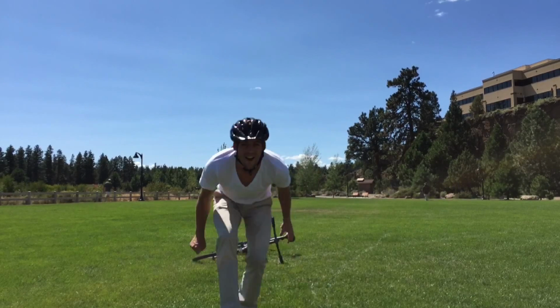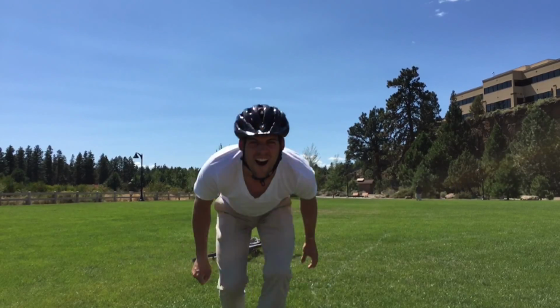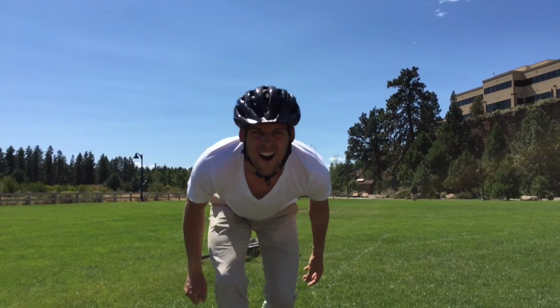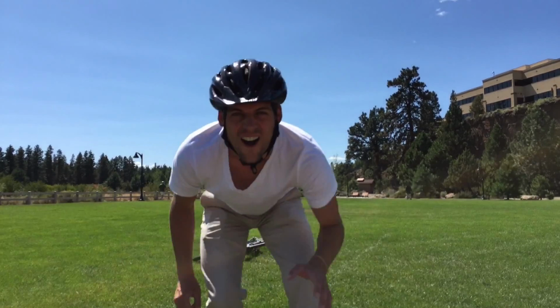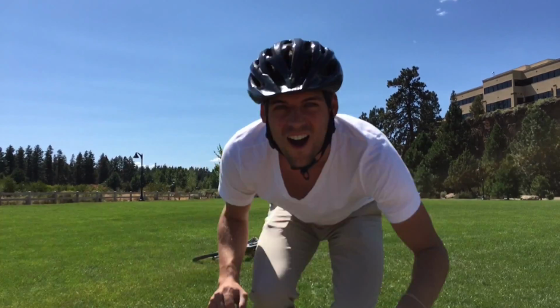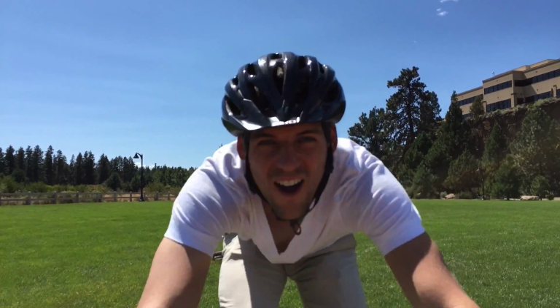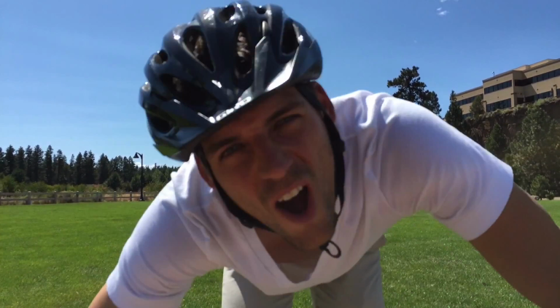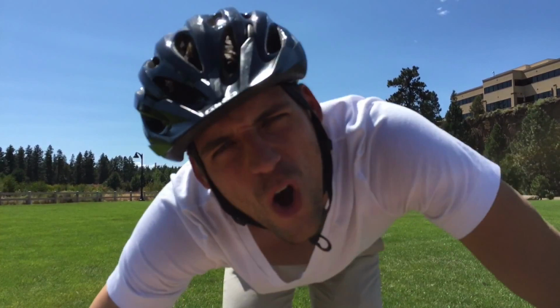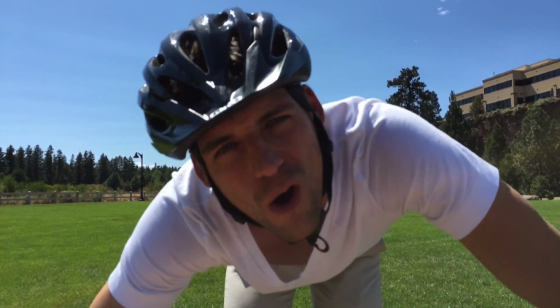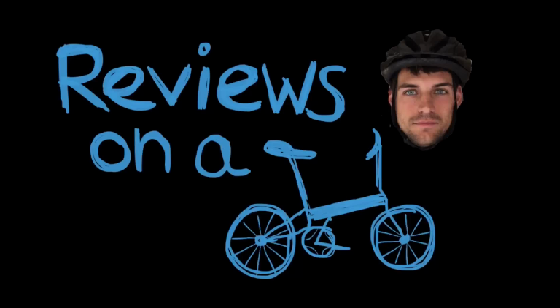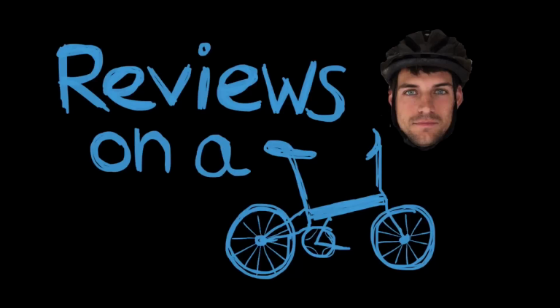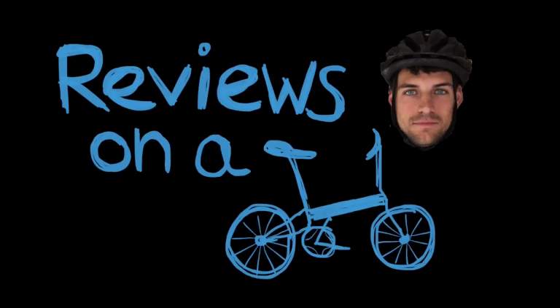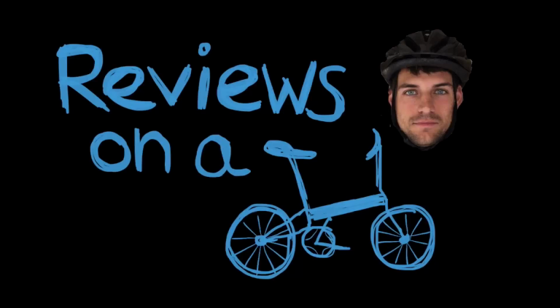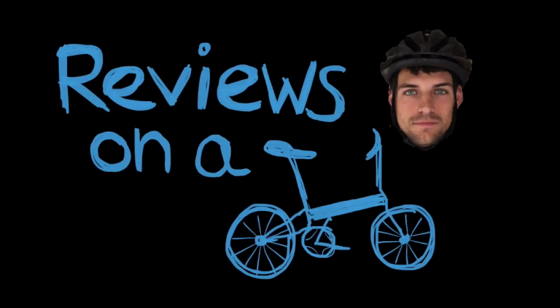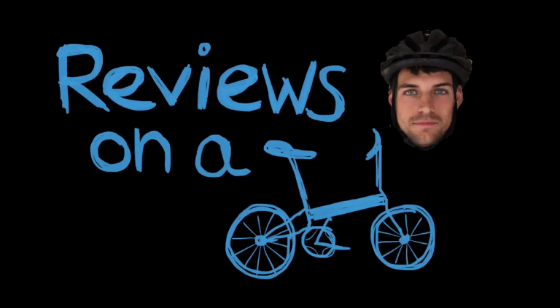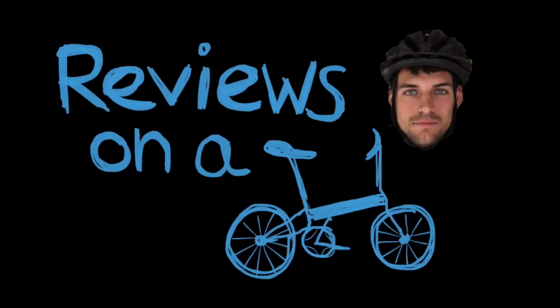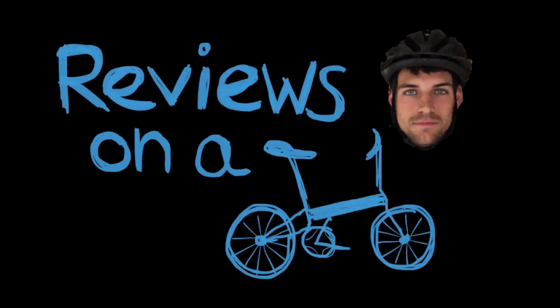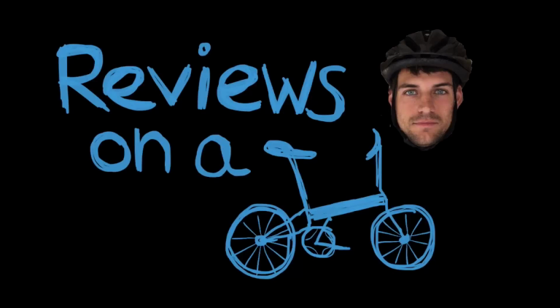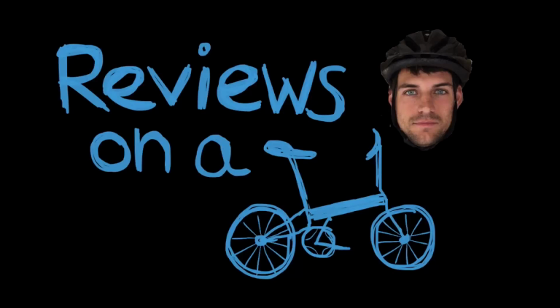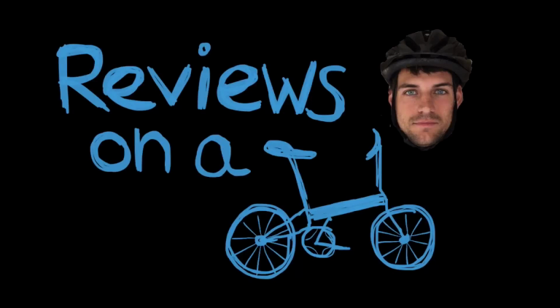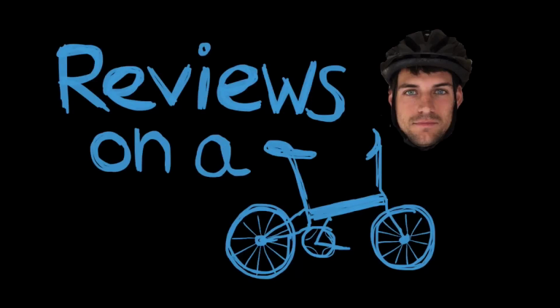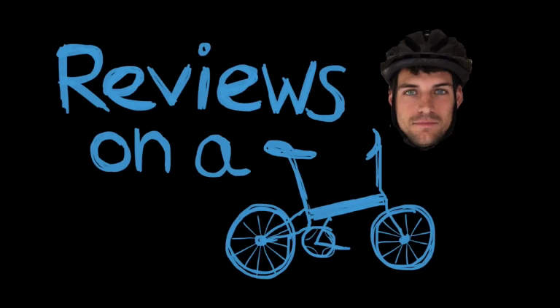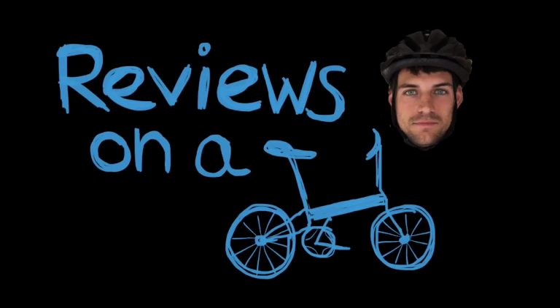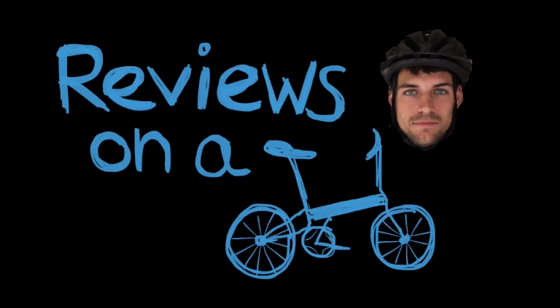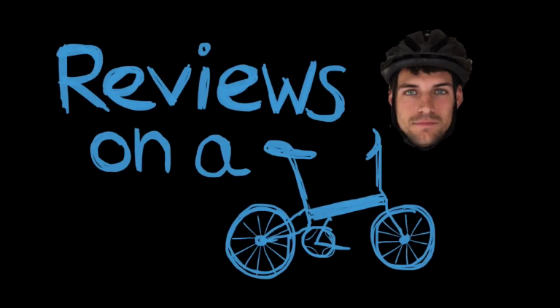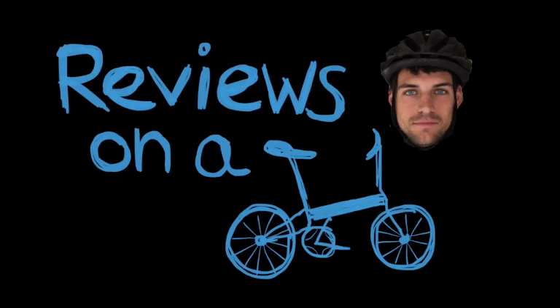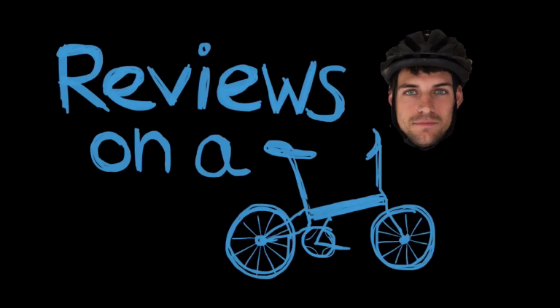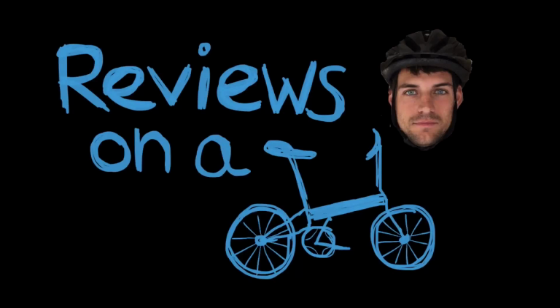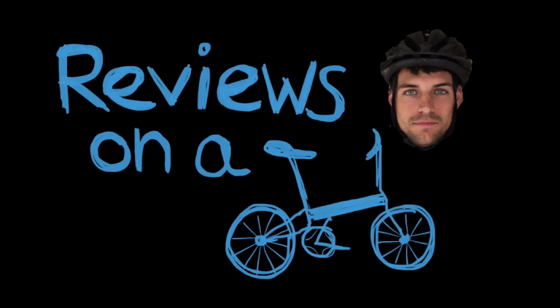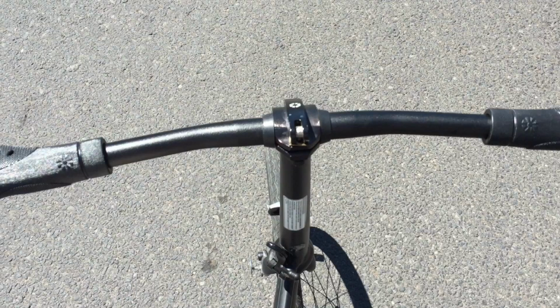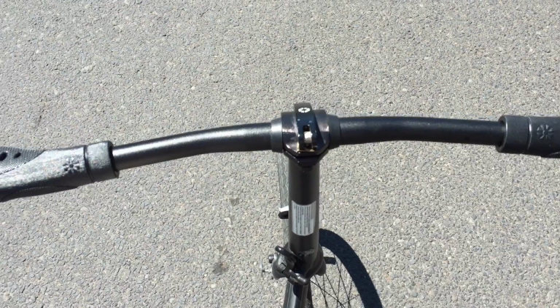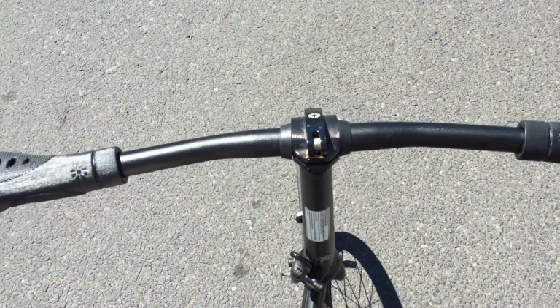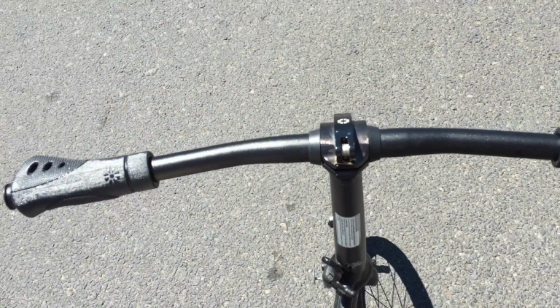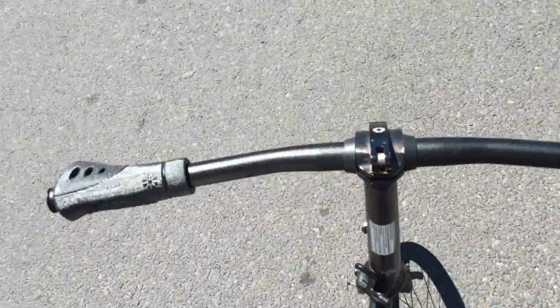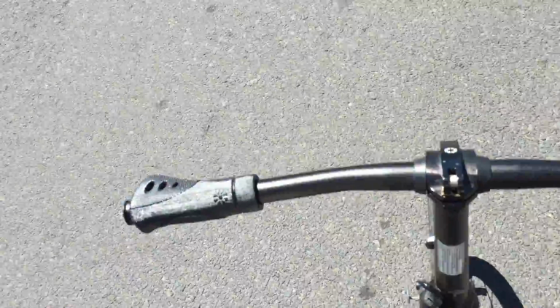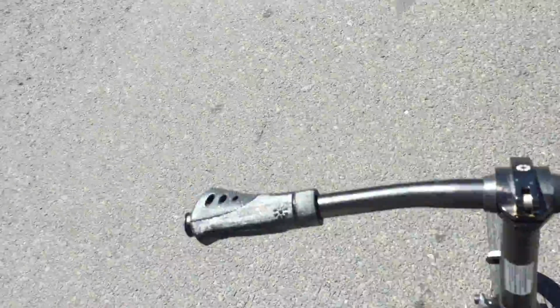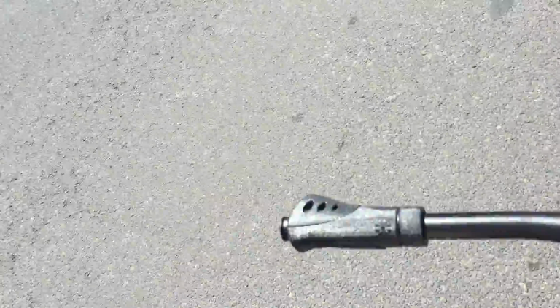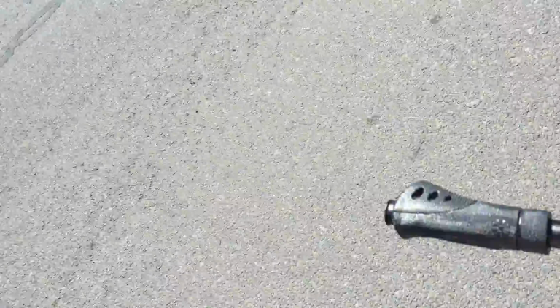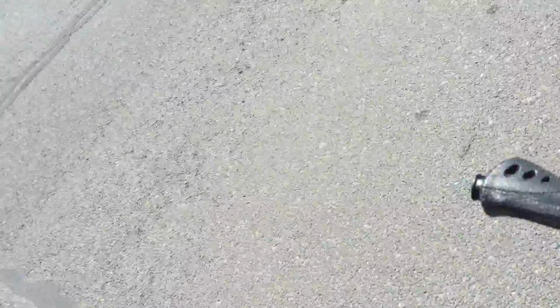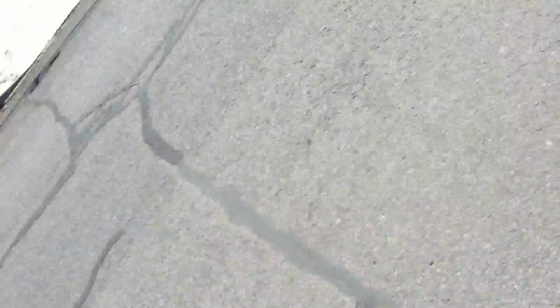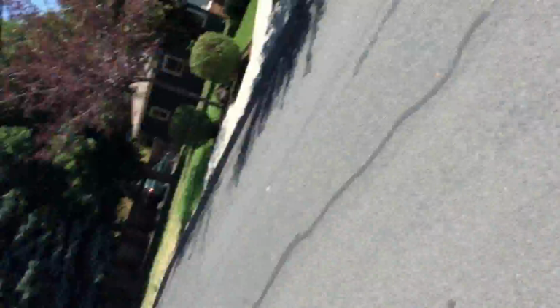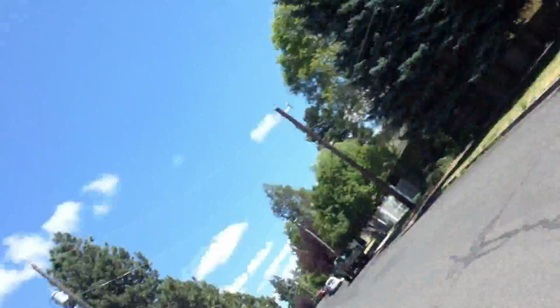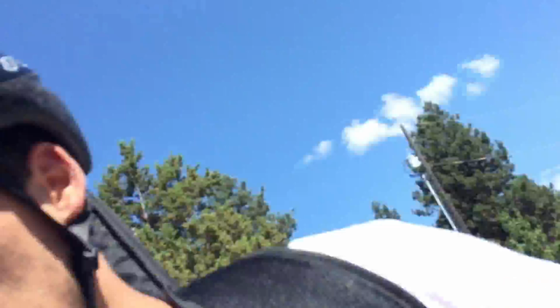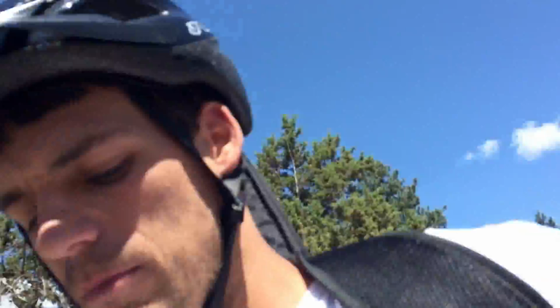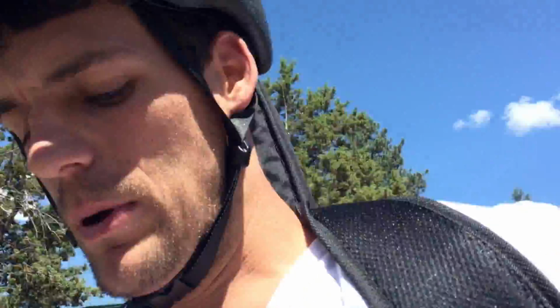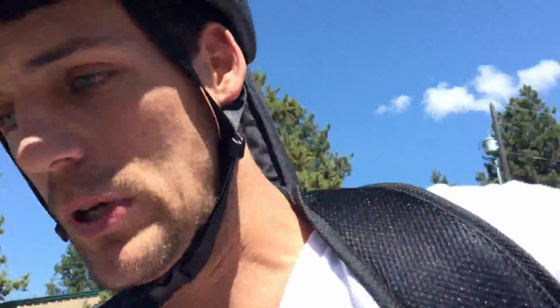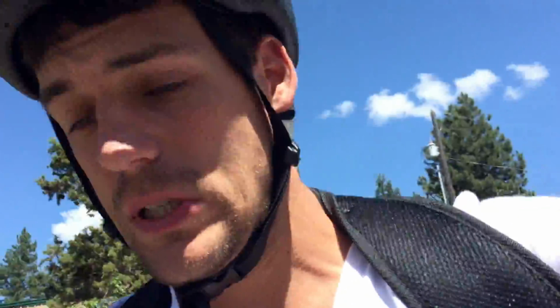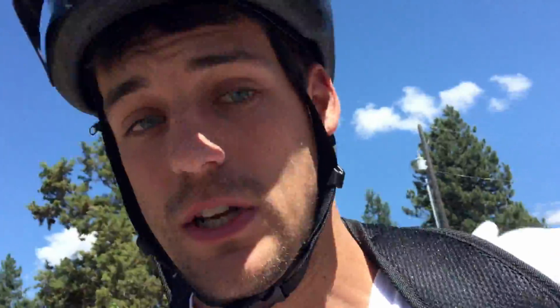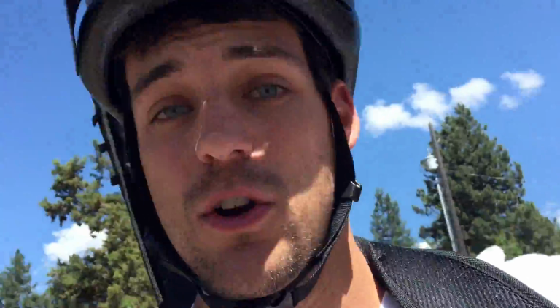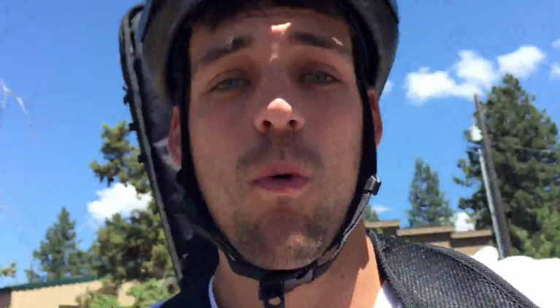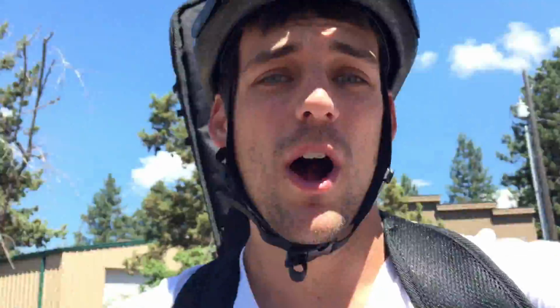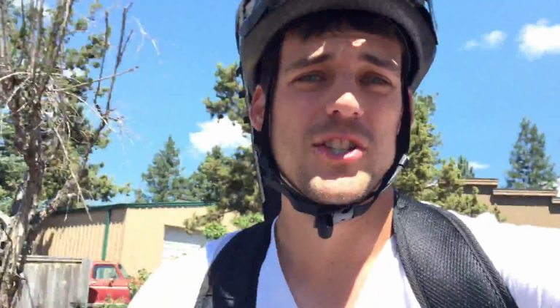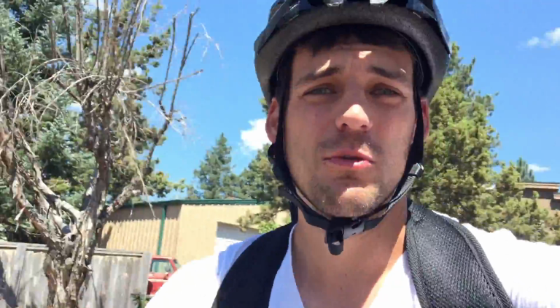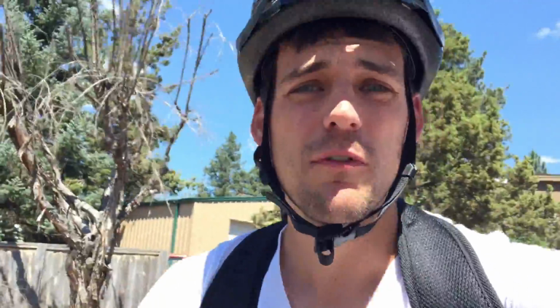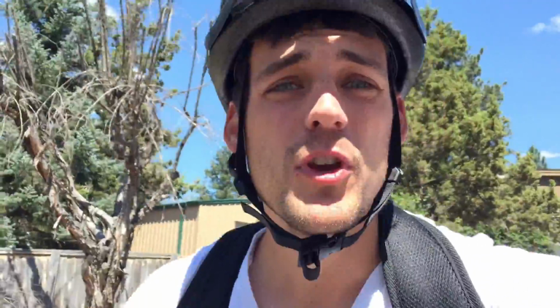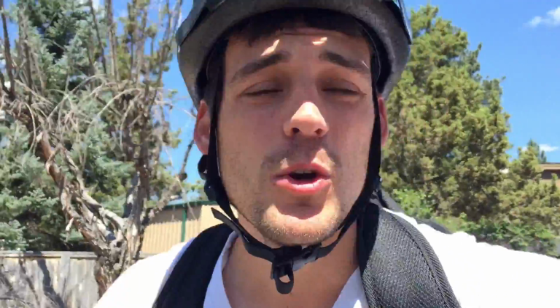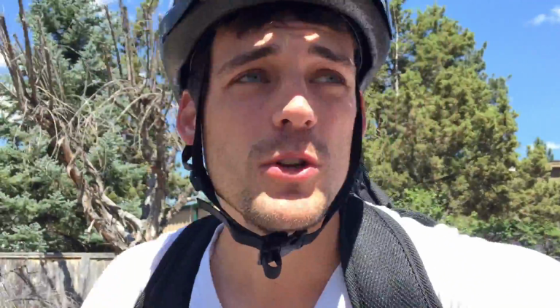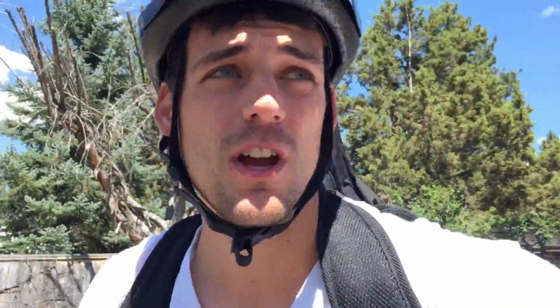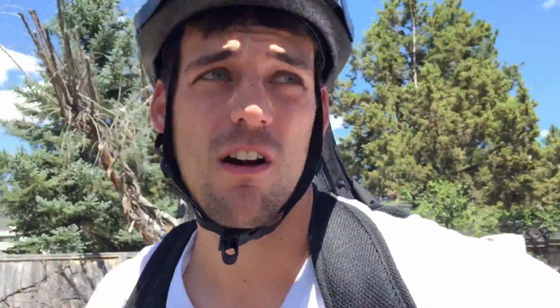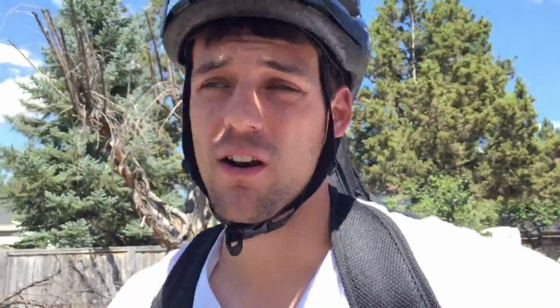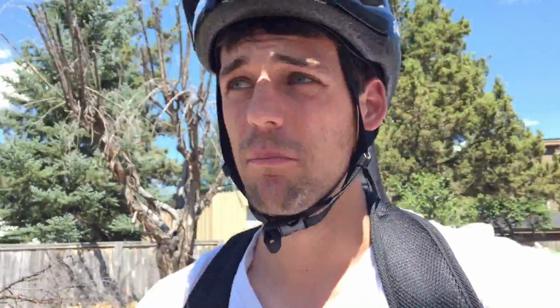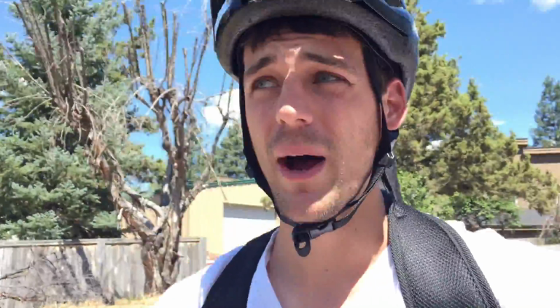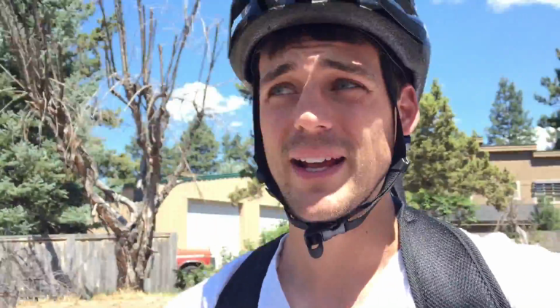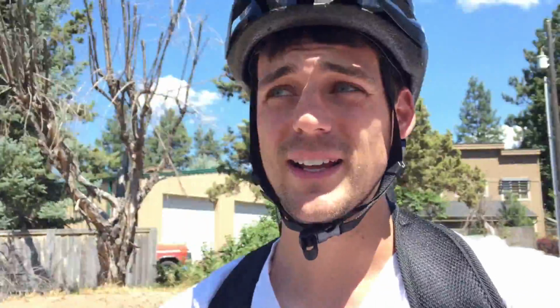Reviews on a Bike. Hey, this is Nathan Pulse and you're watching Reviews on a Bike.